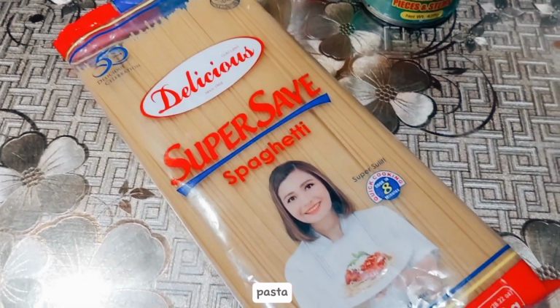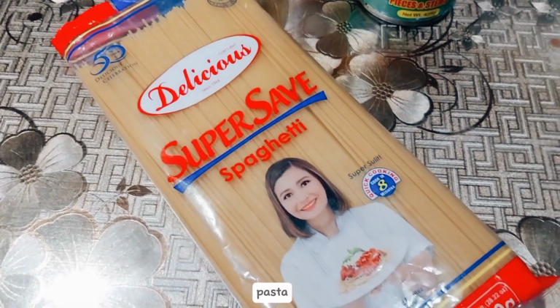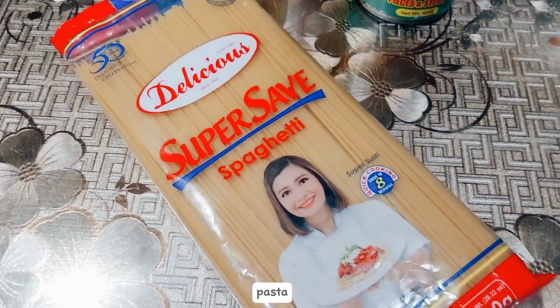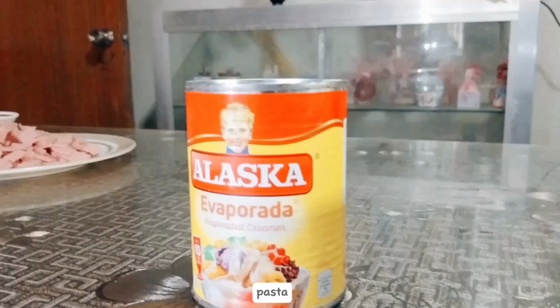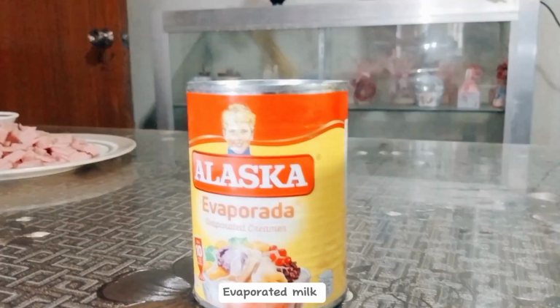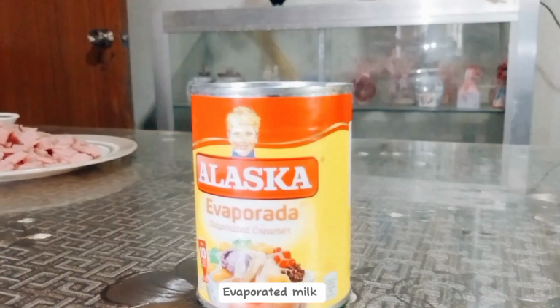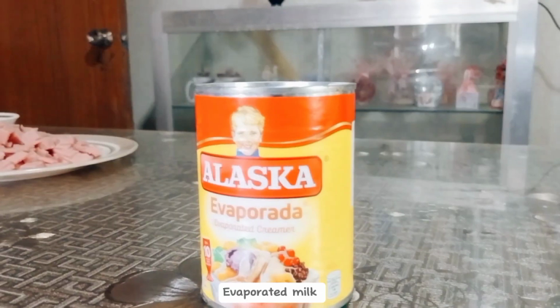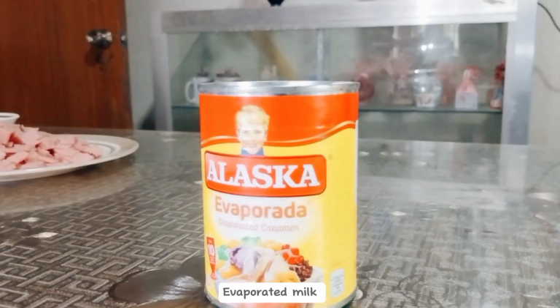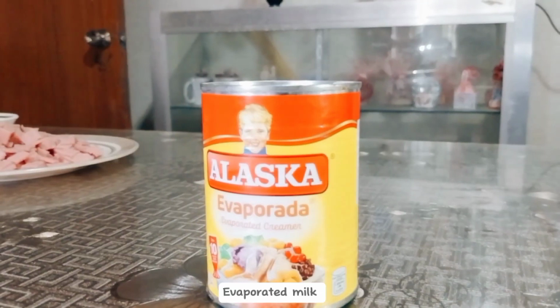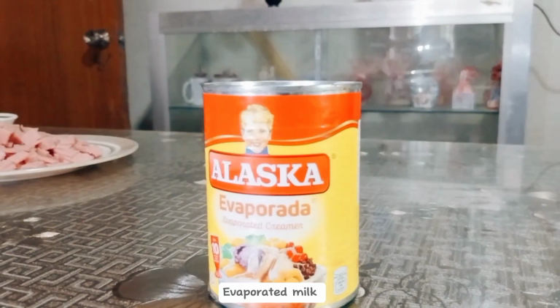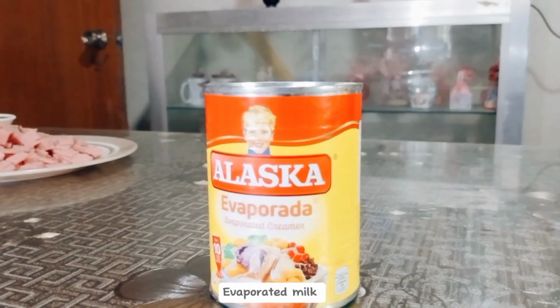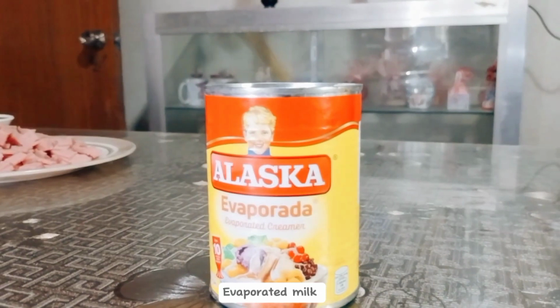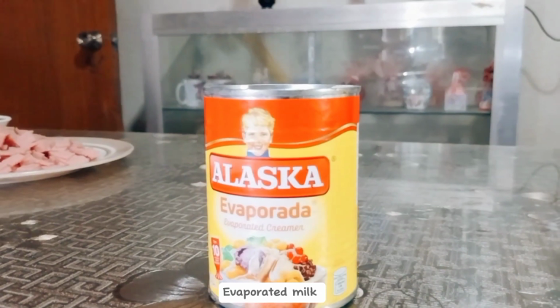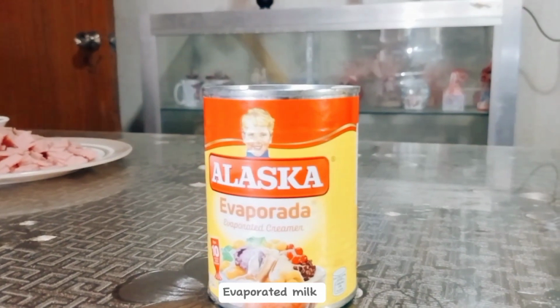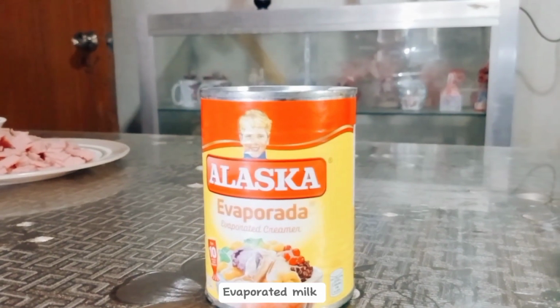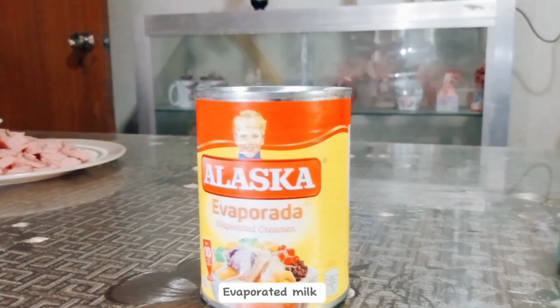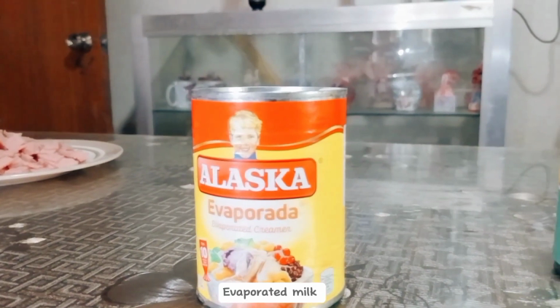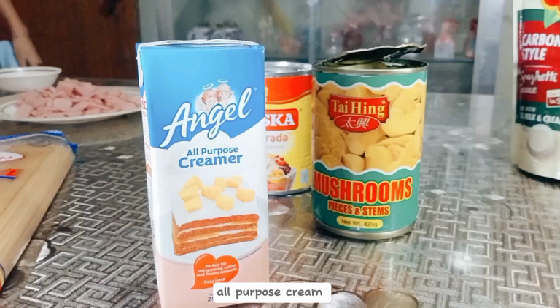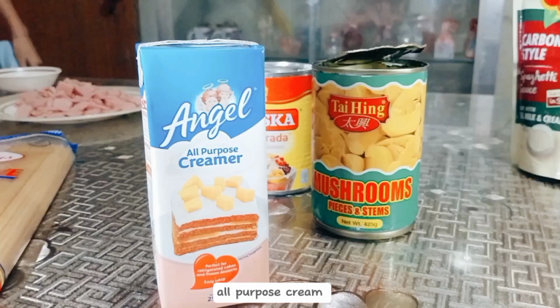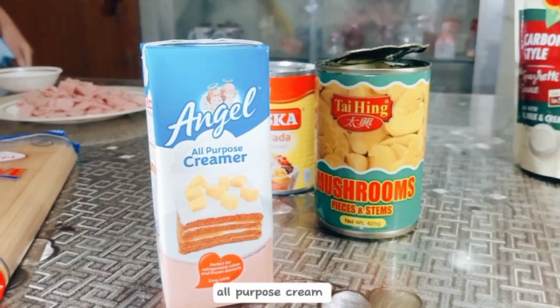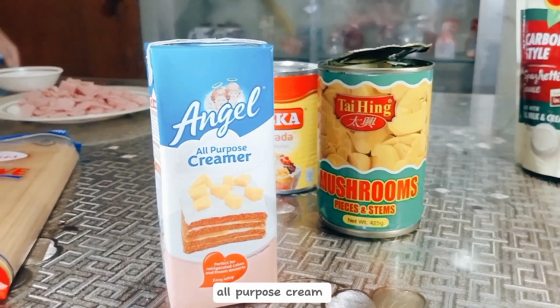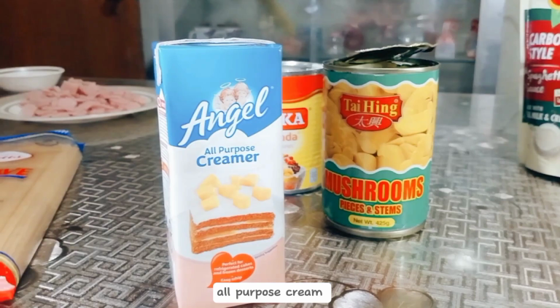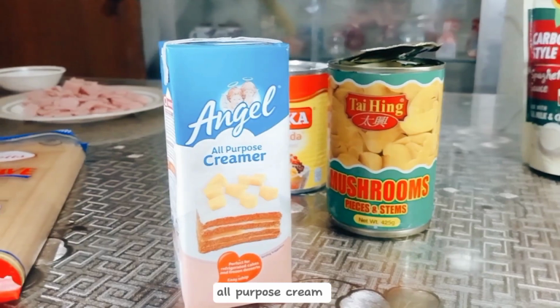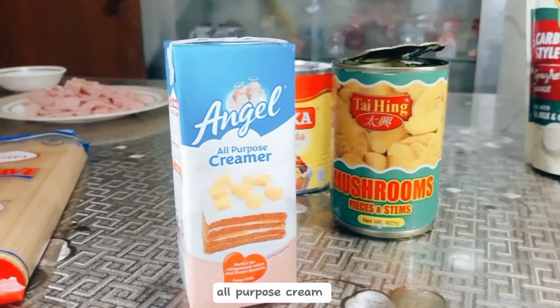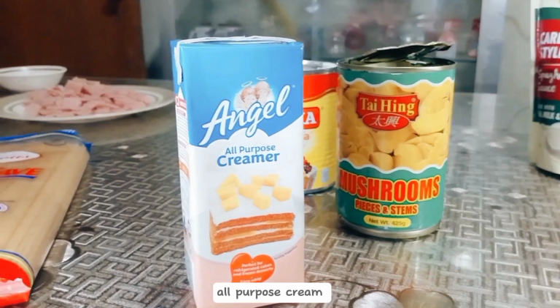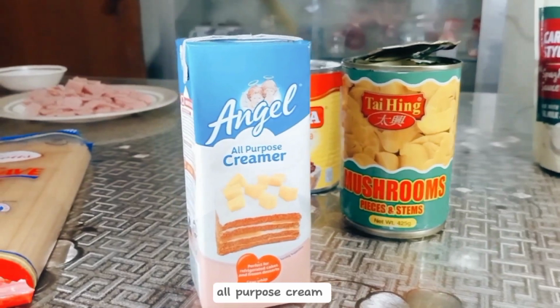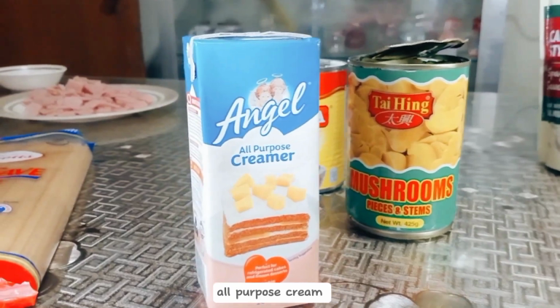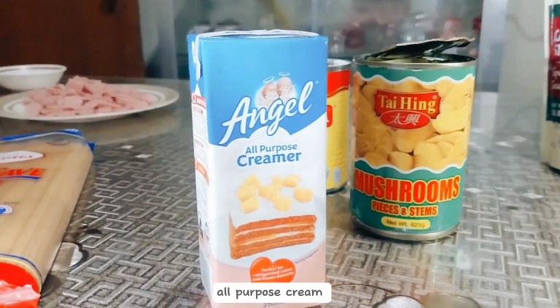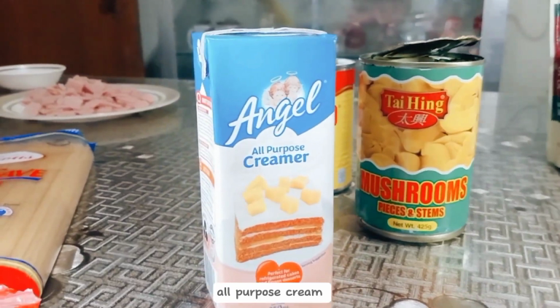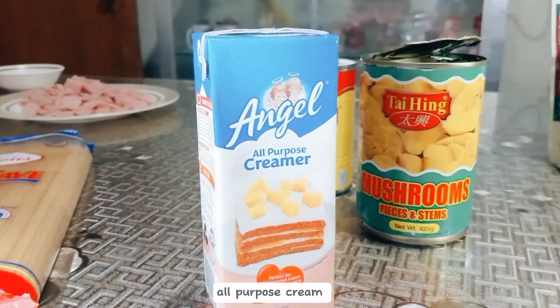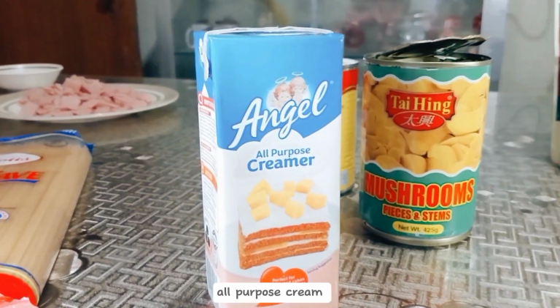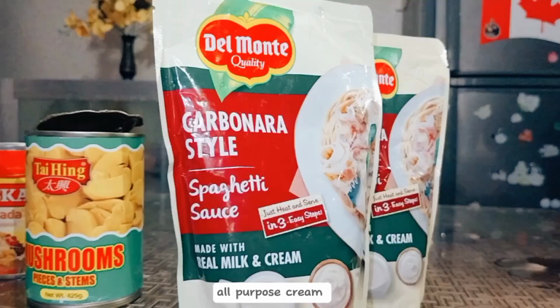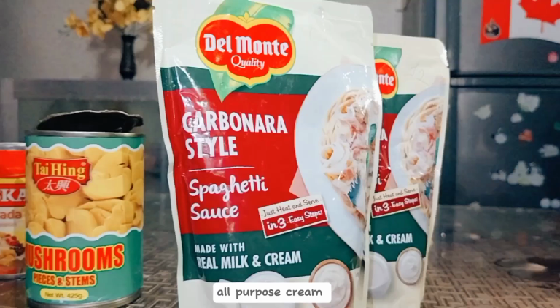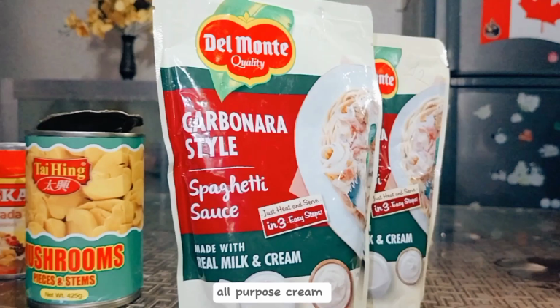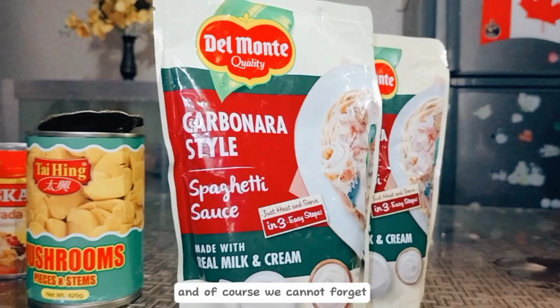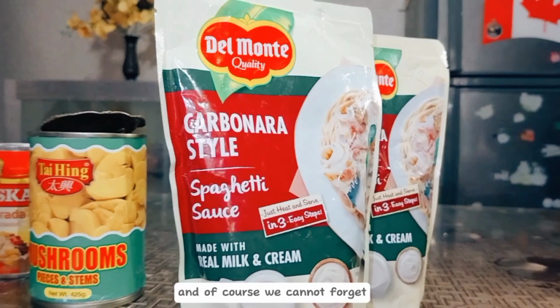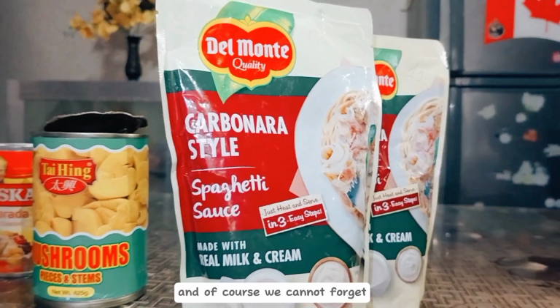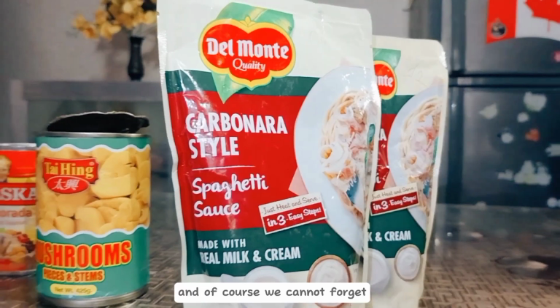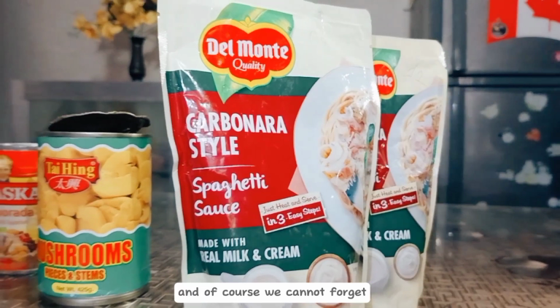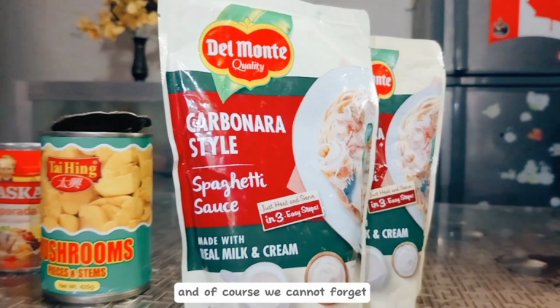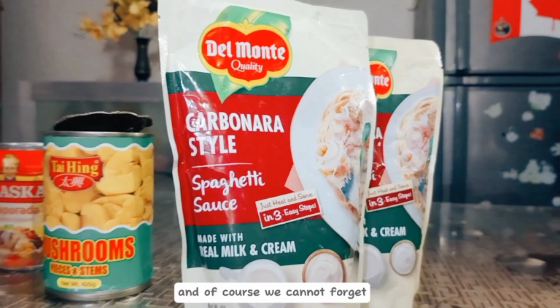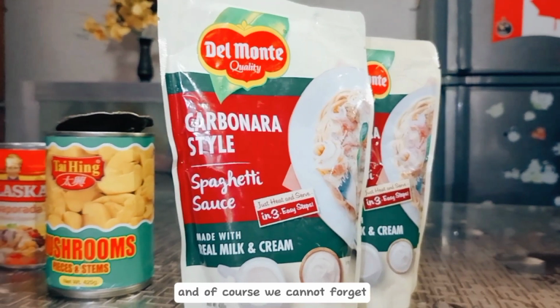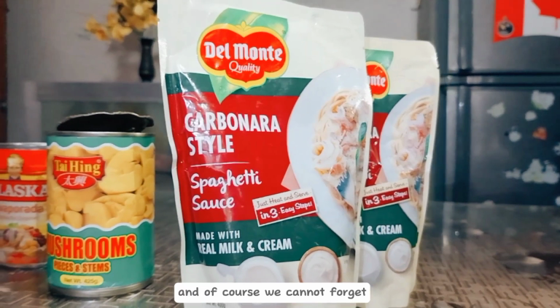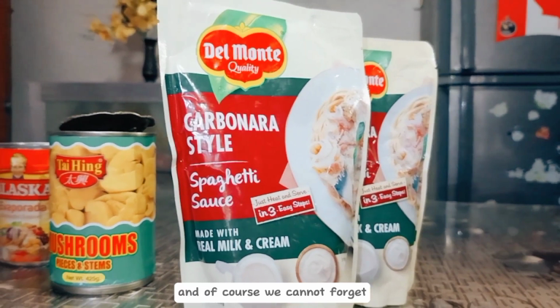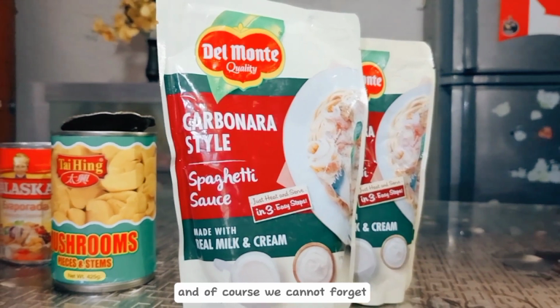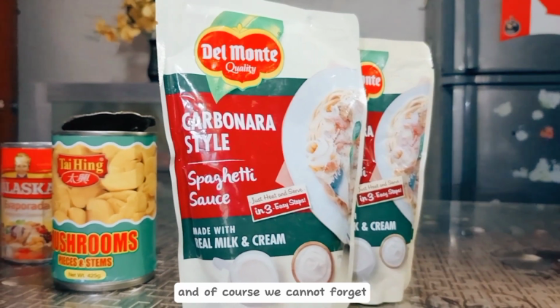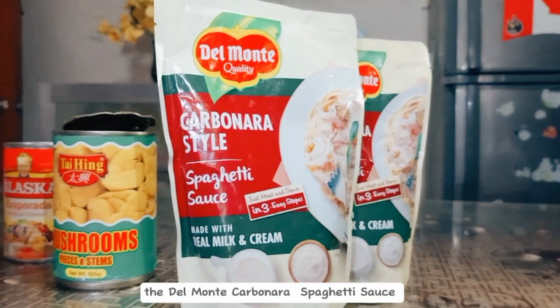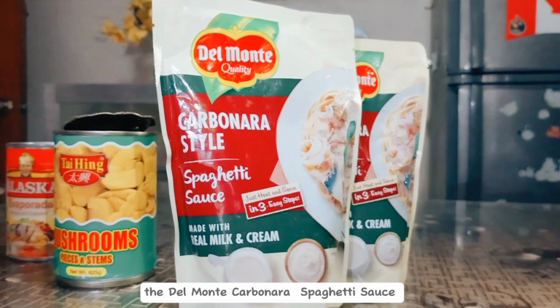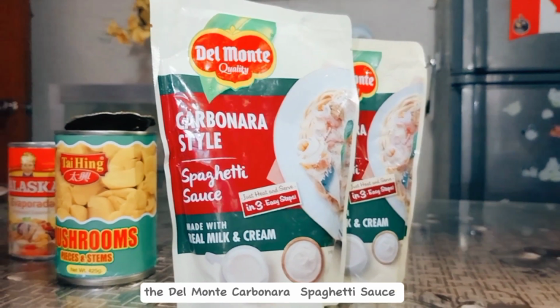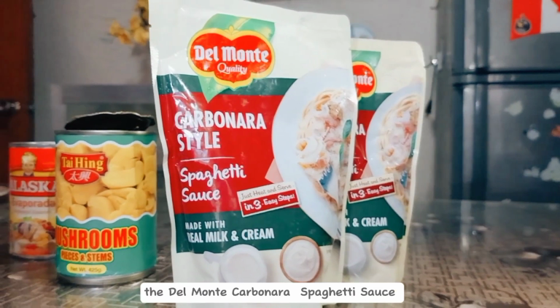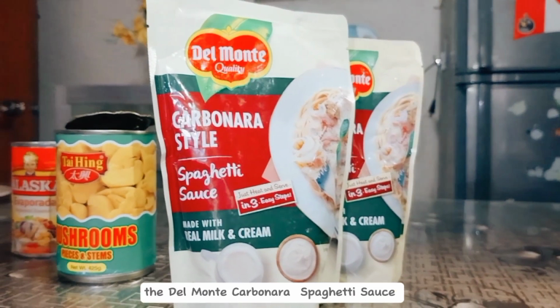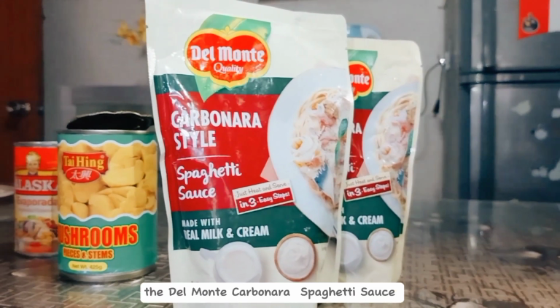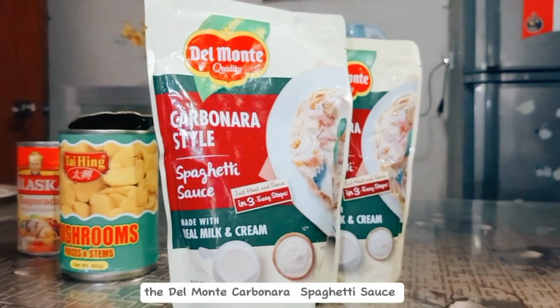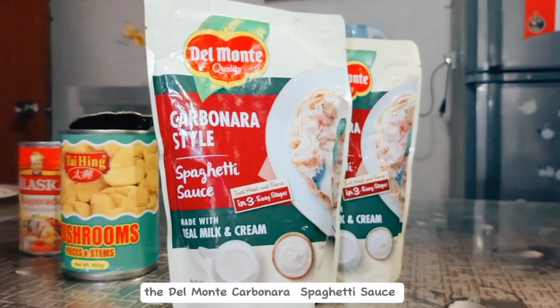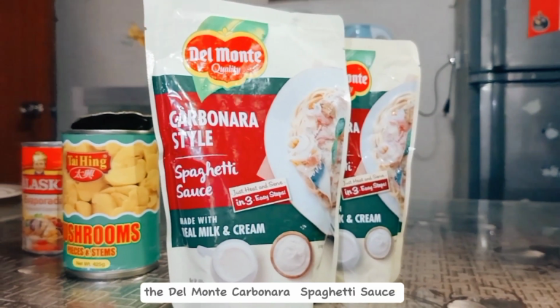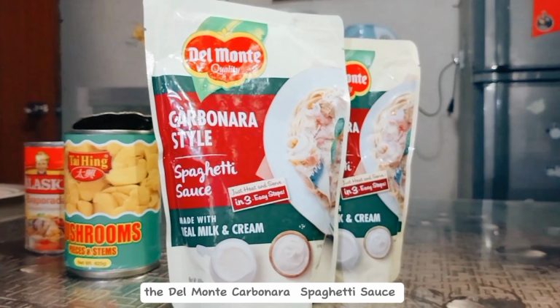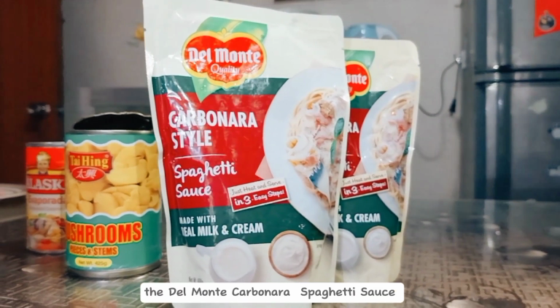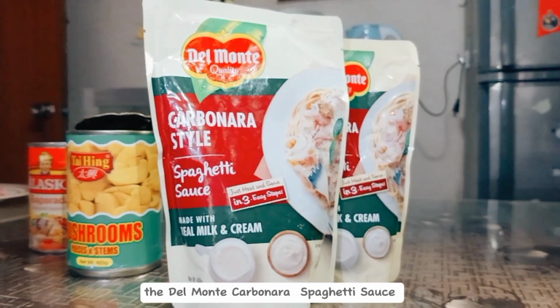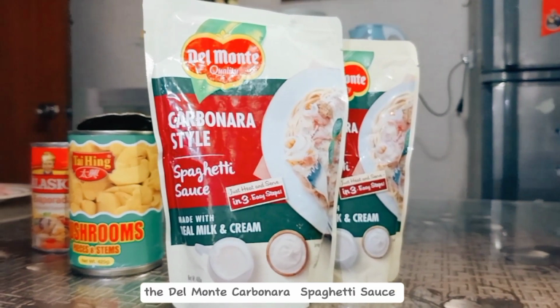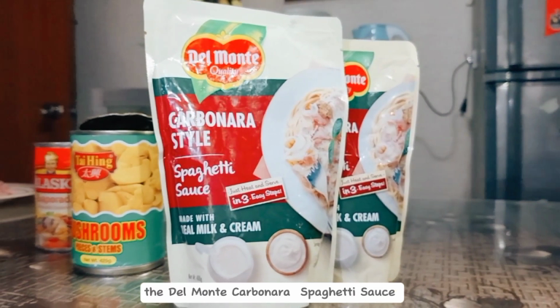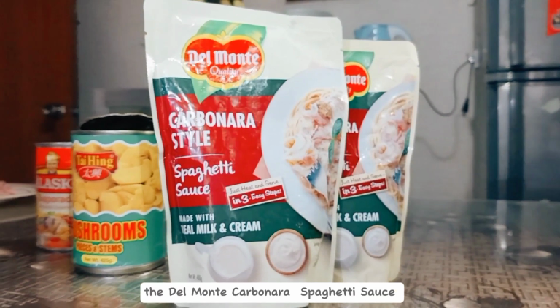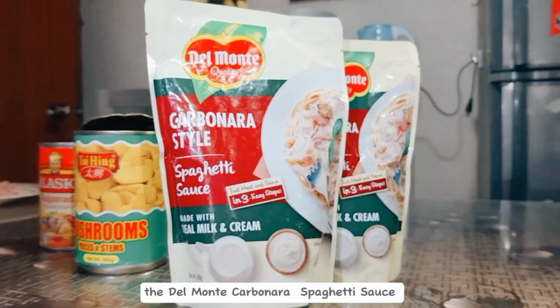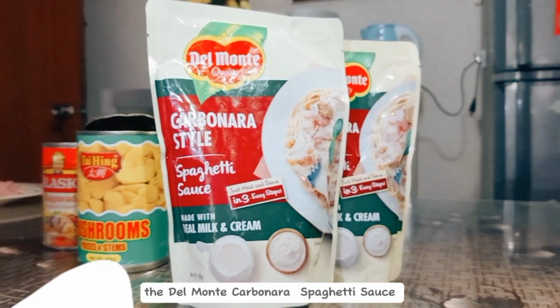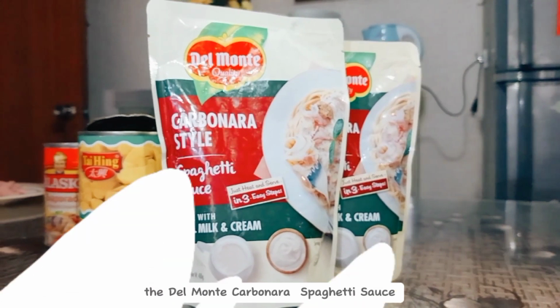evaporated milk, all-purpose cream, and of course, we cannot forget about the spaghetti.